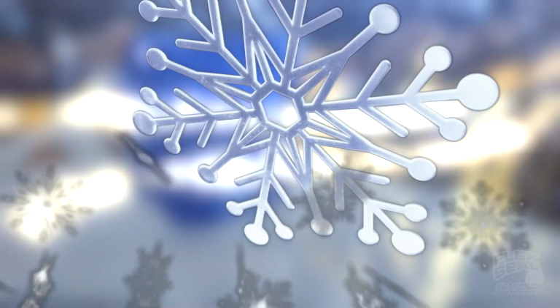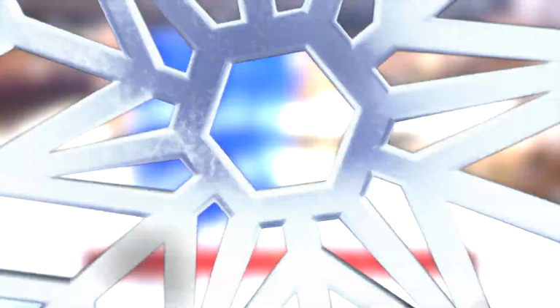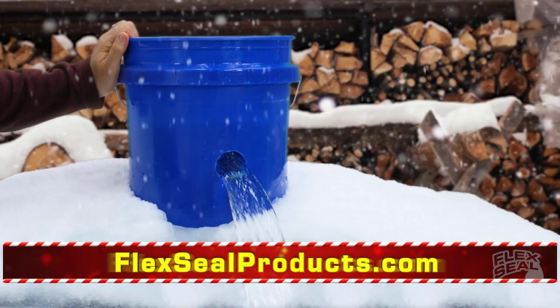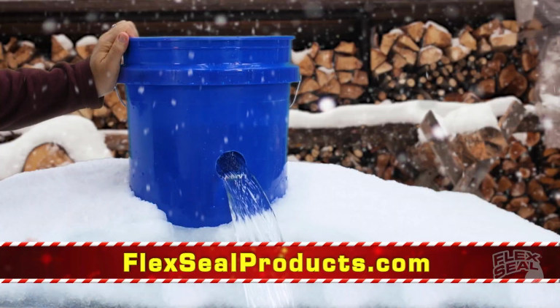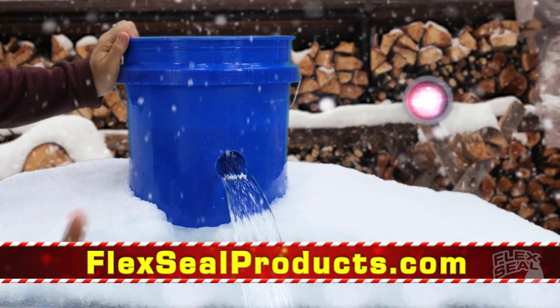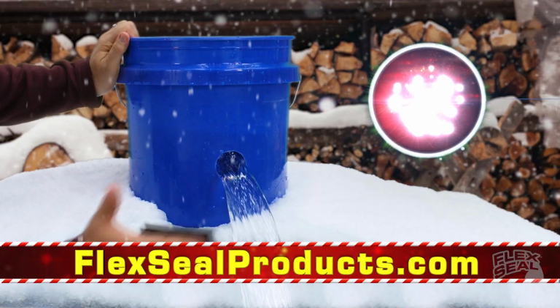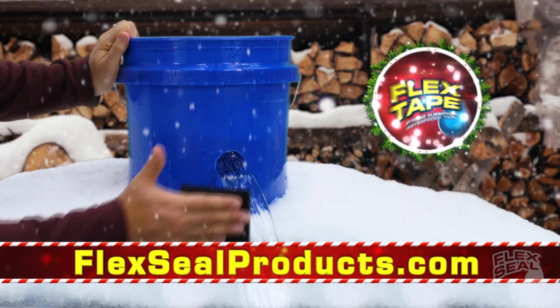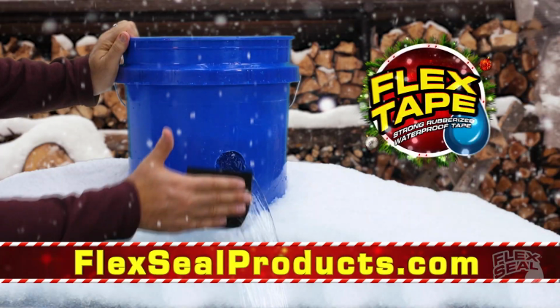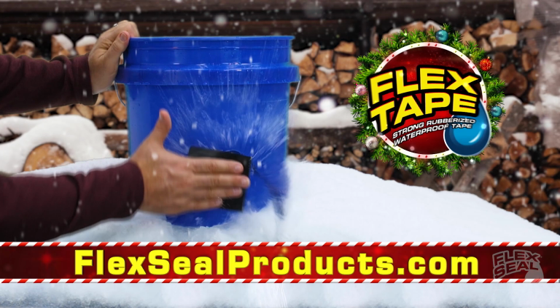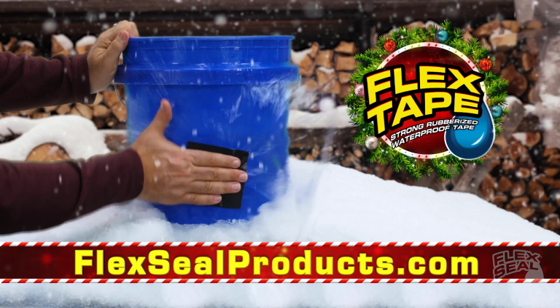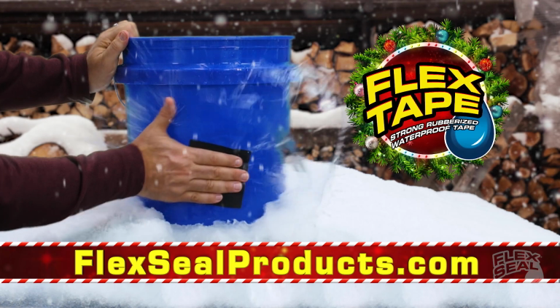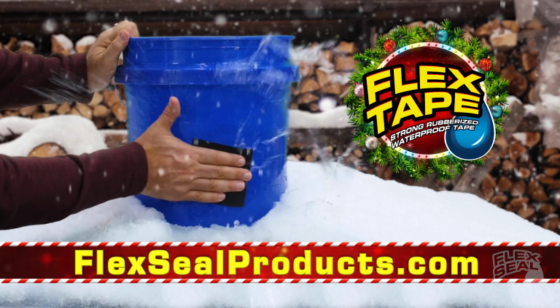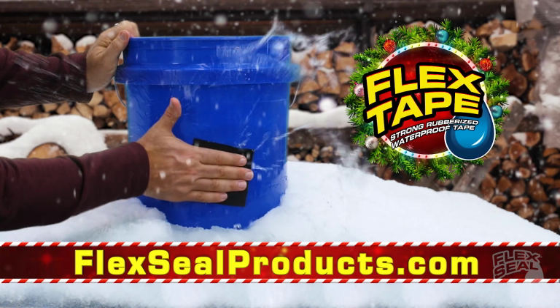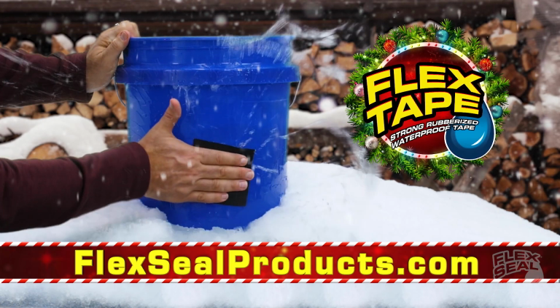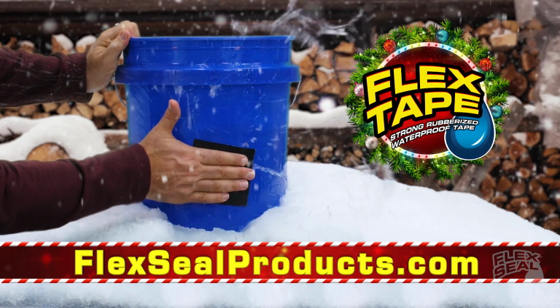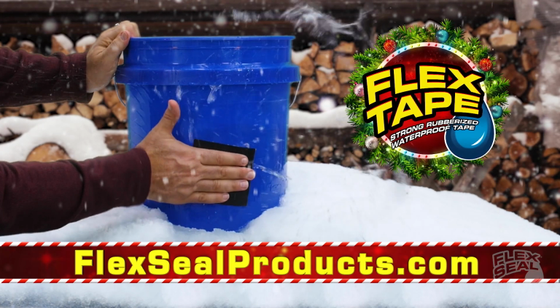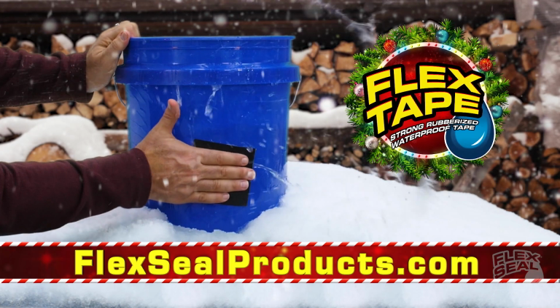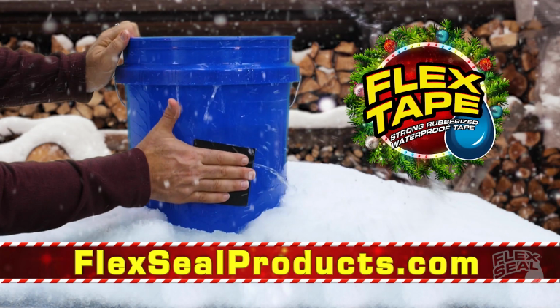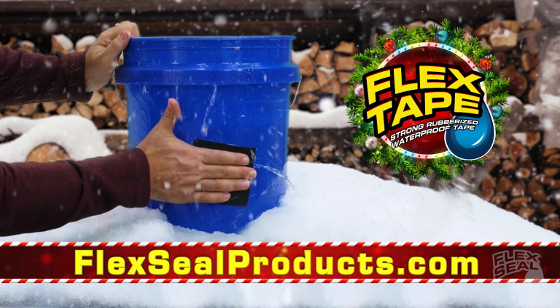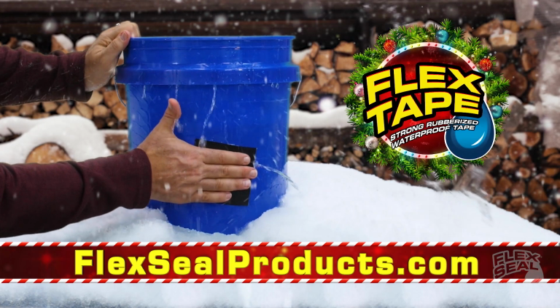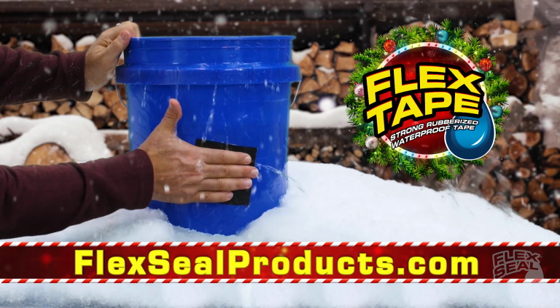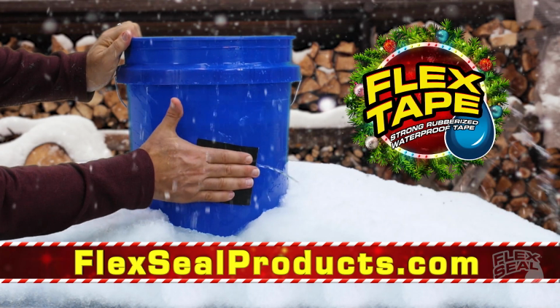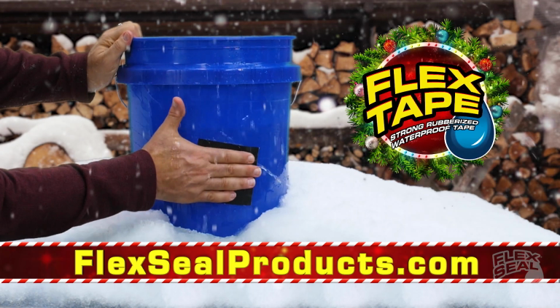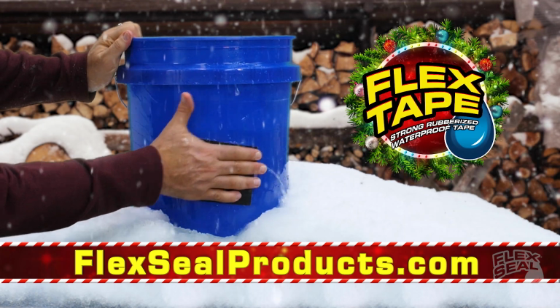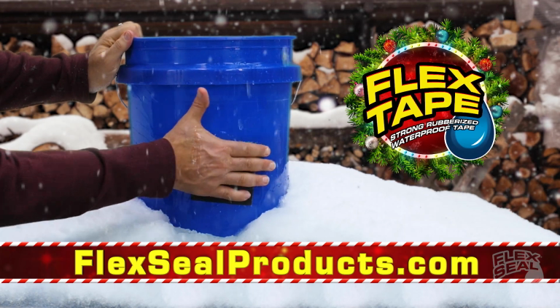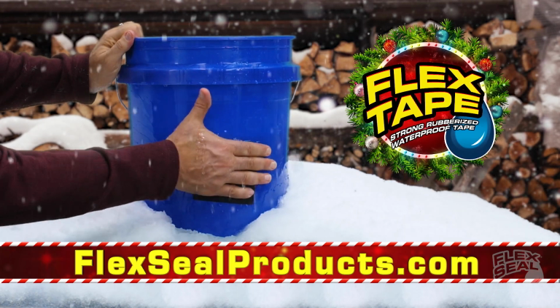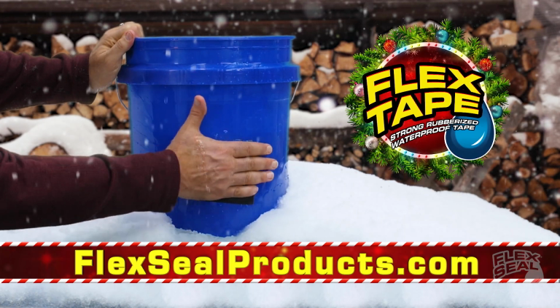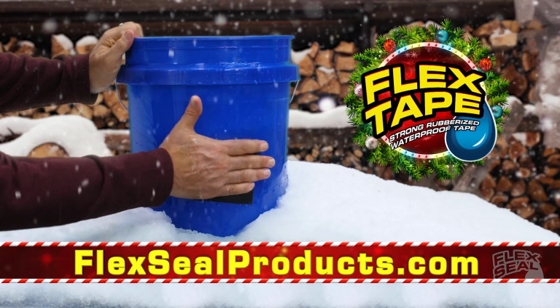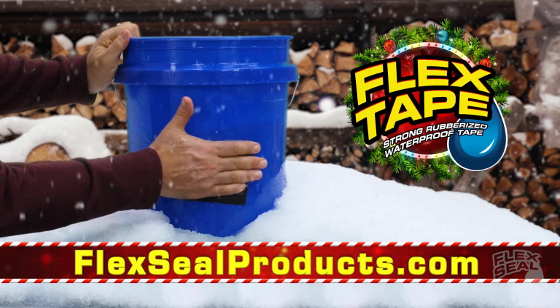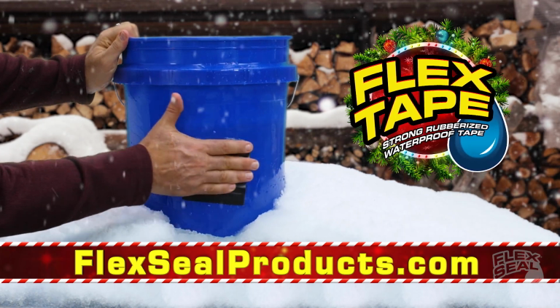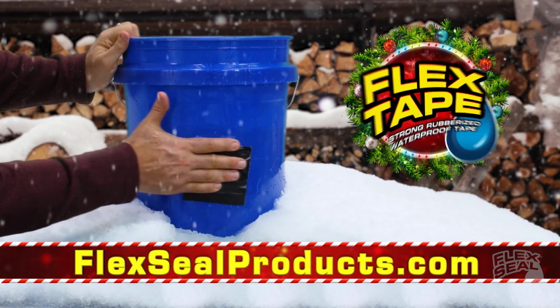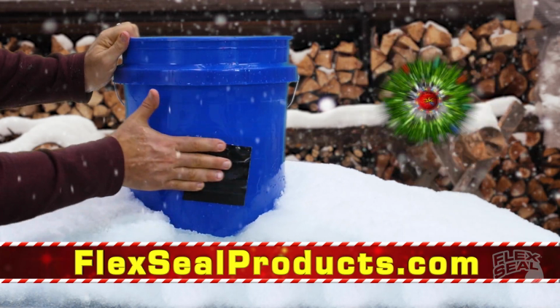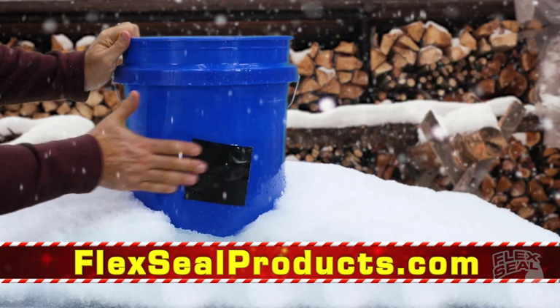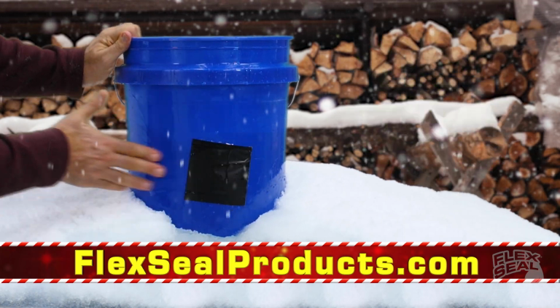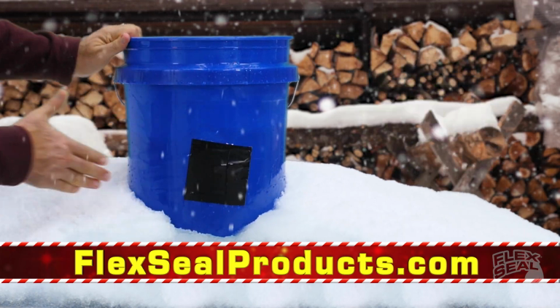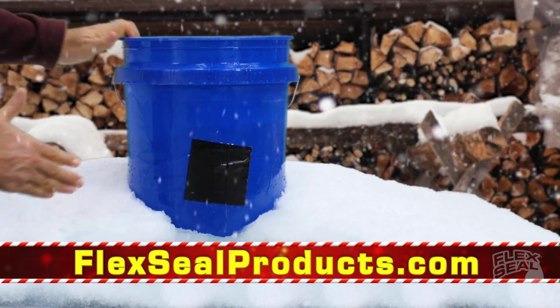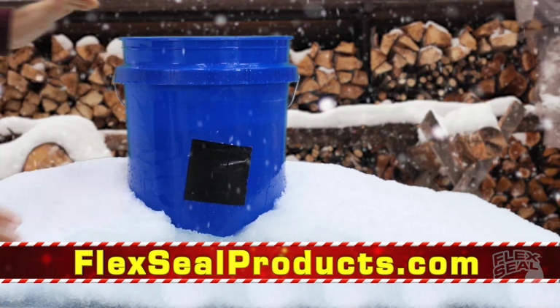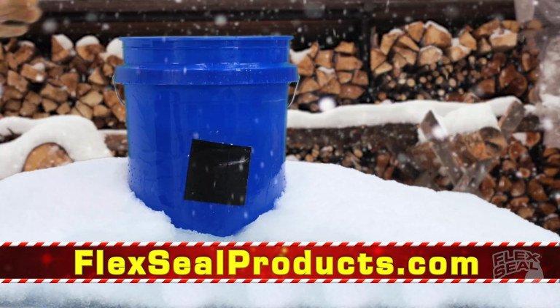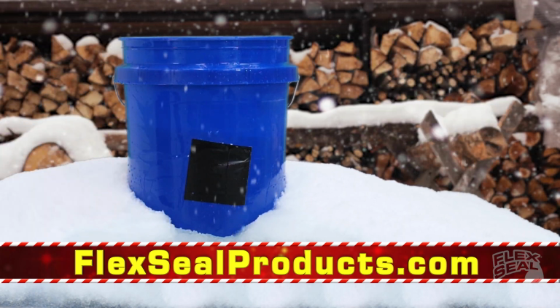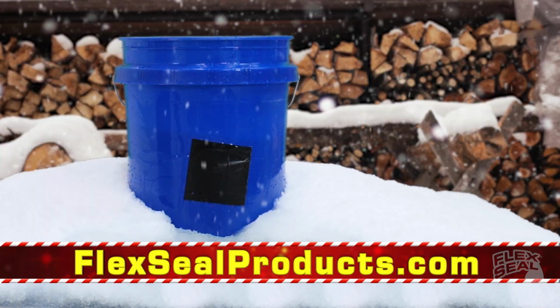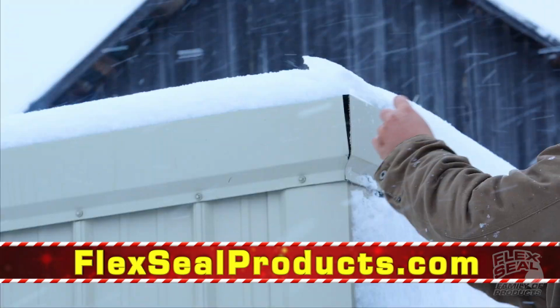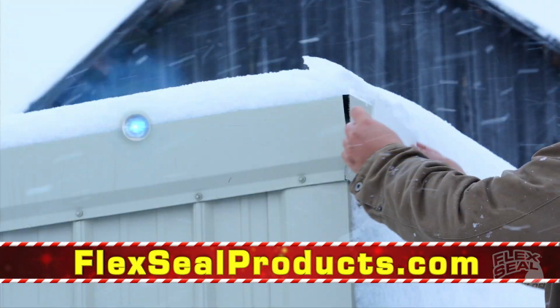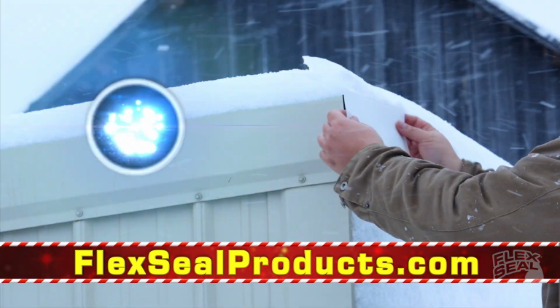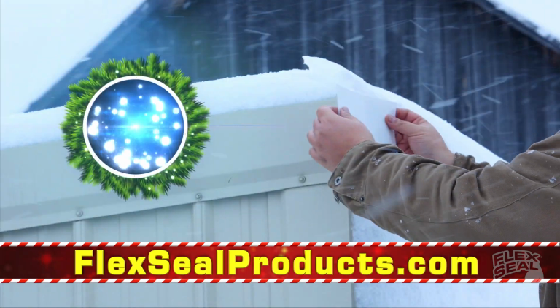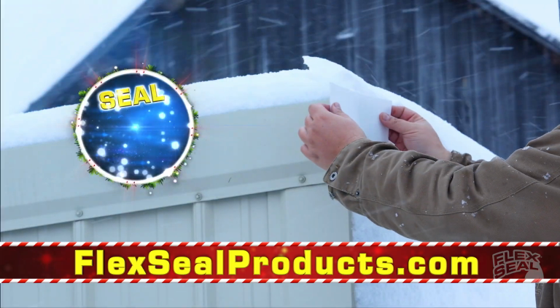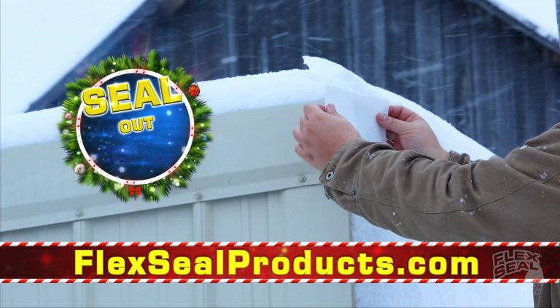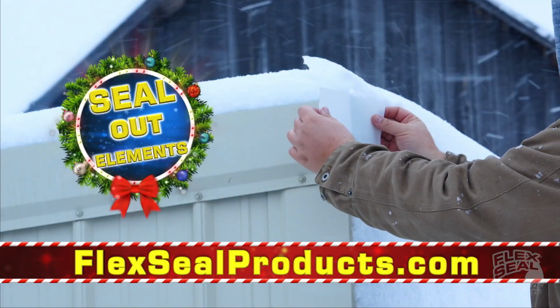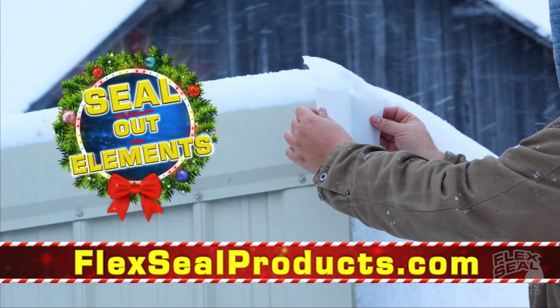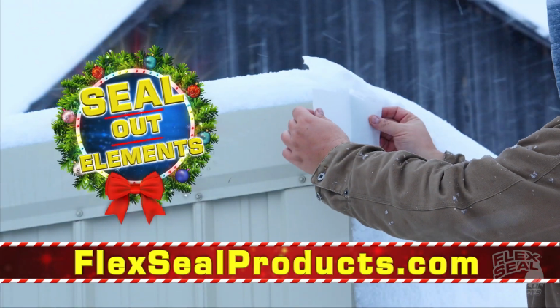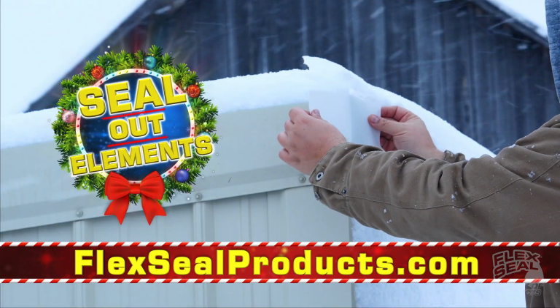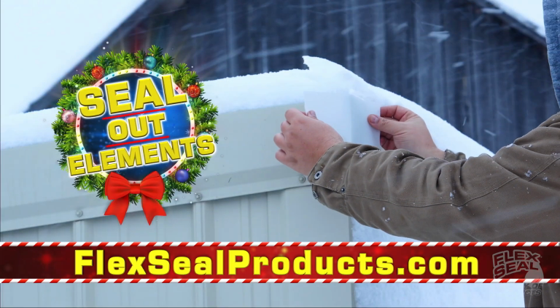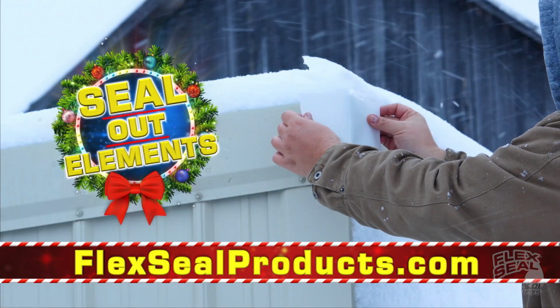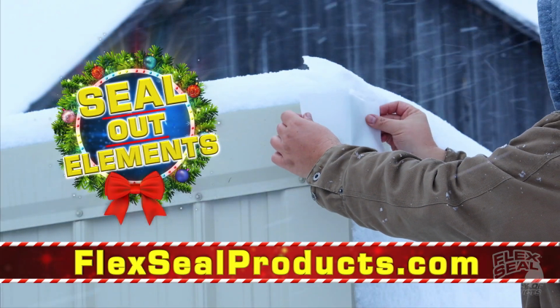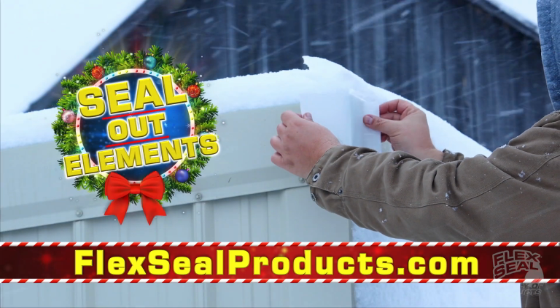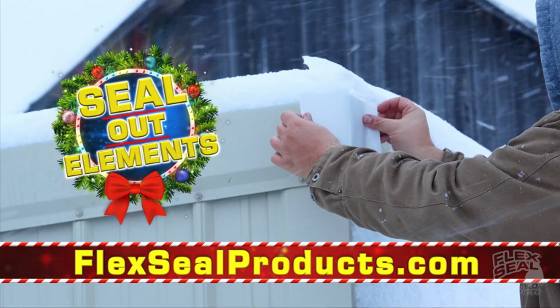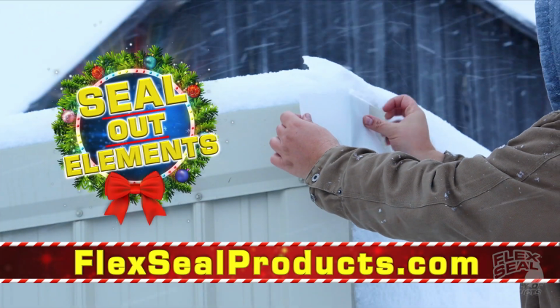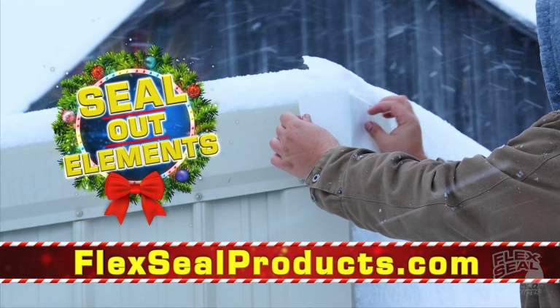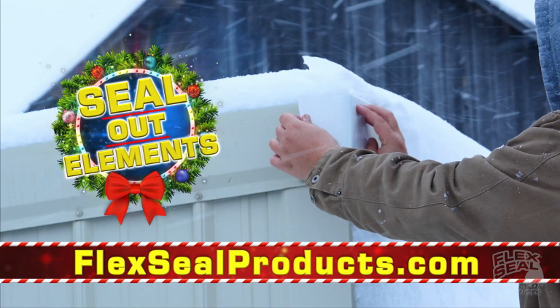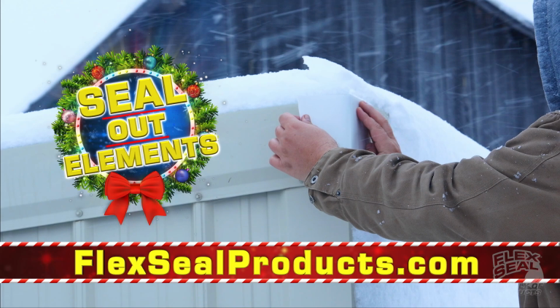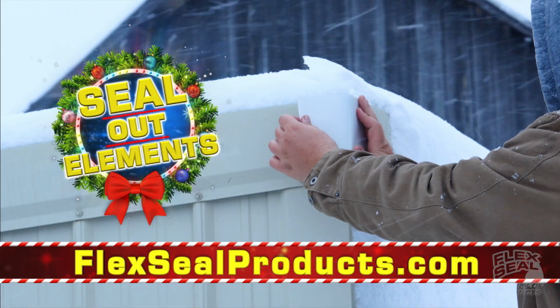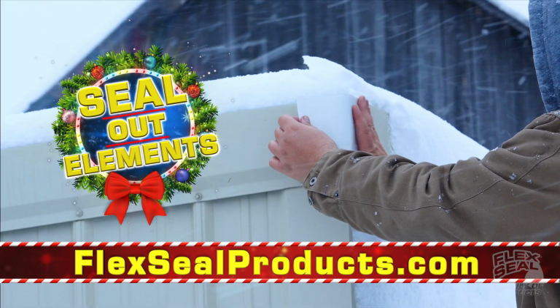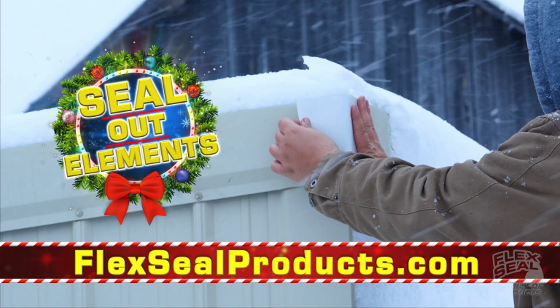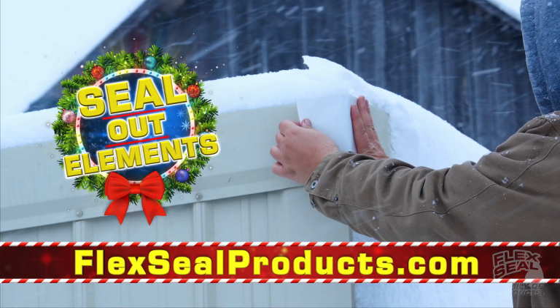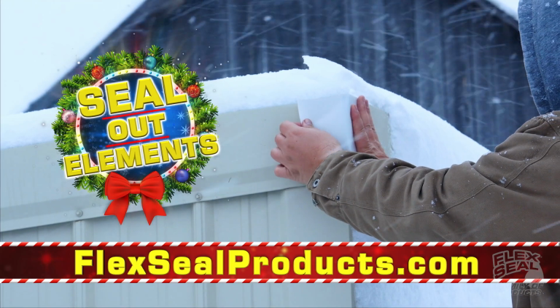Everyone wants Flex Tape — the super strong waterproof tape that can patch, bond, seal, and repair.